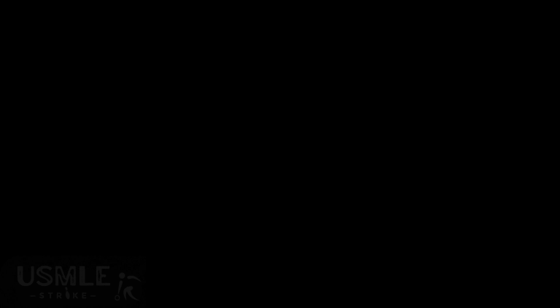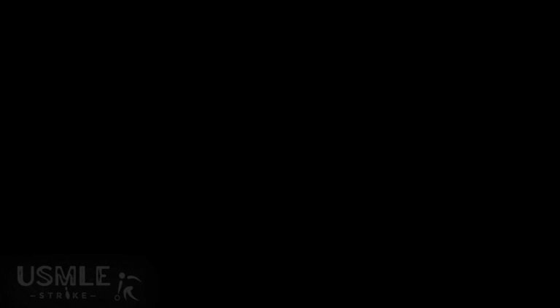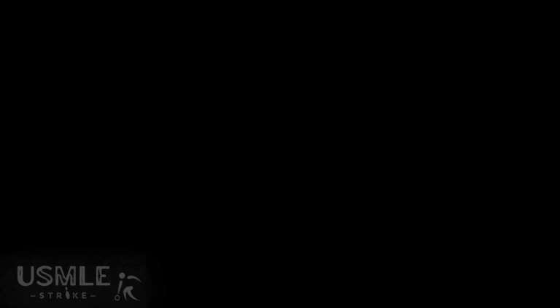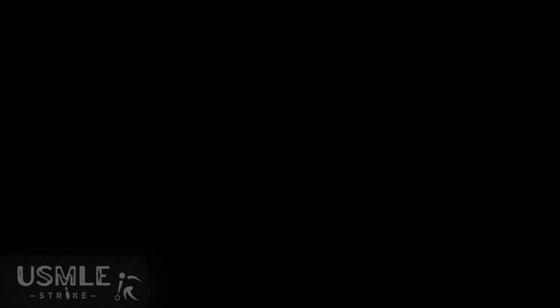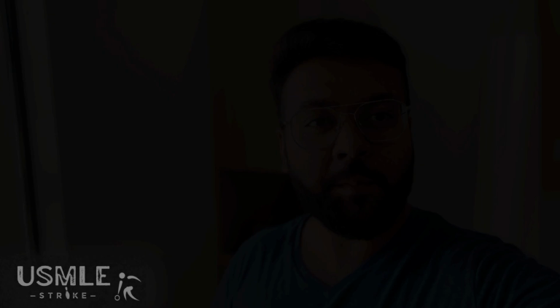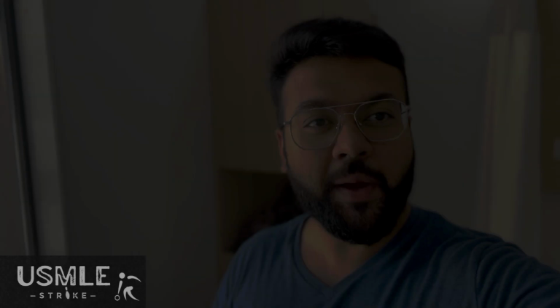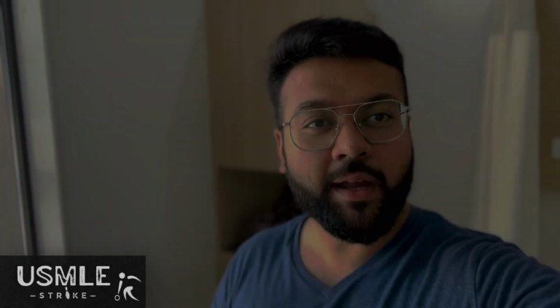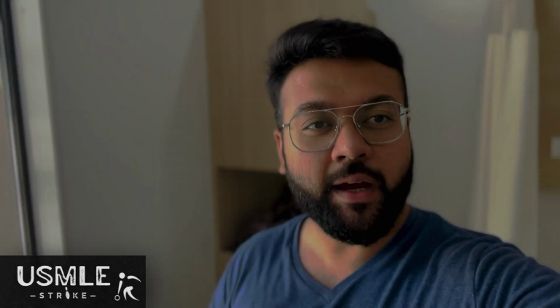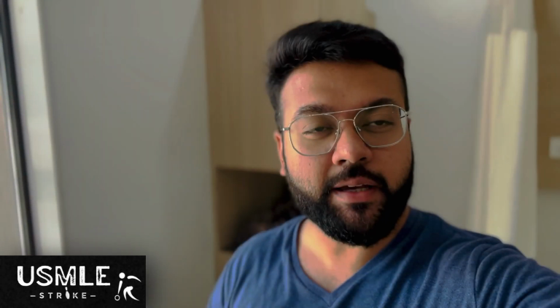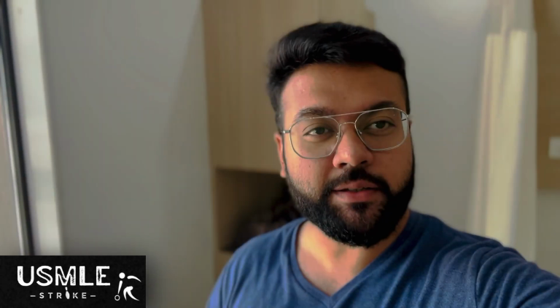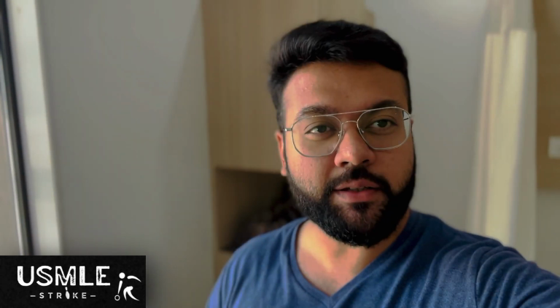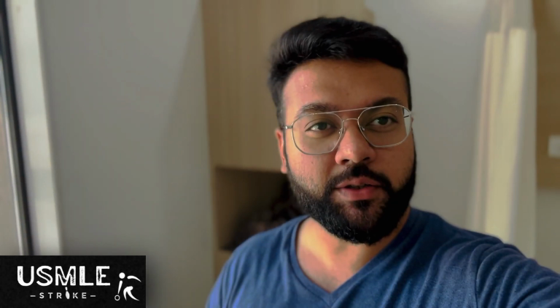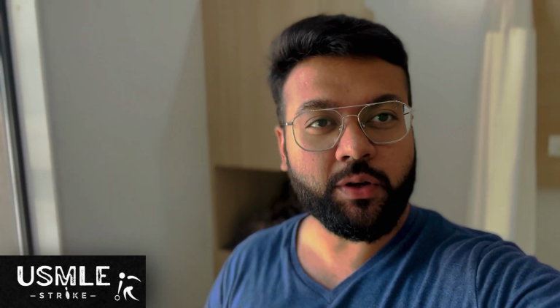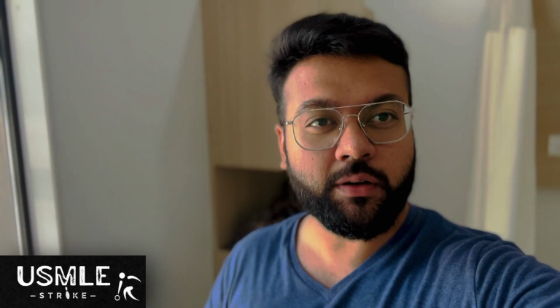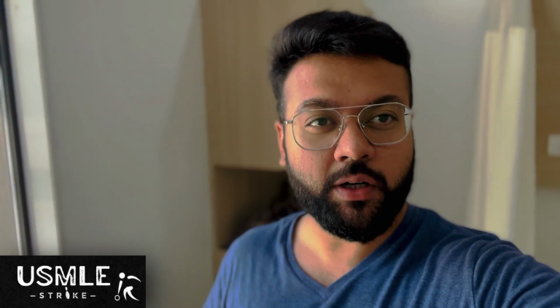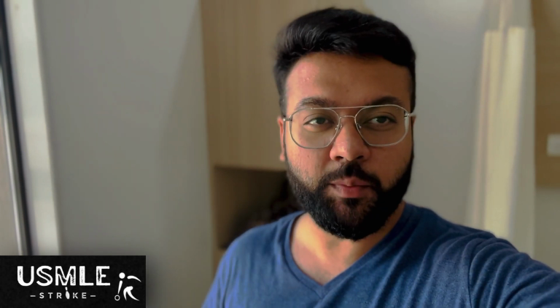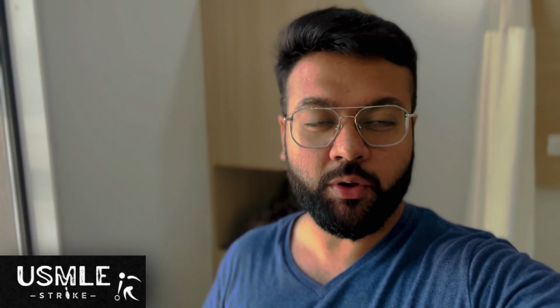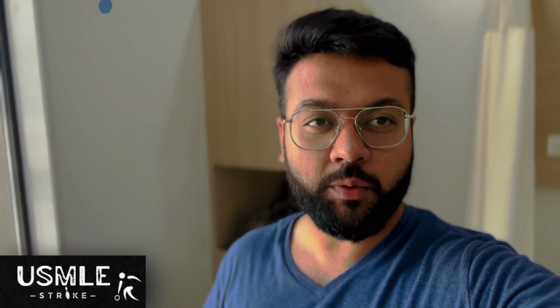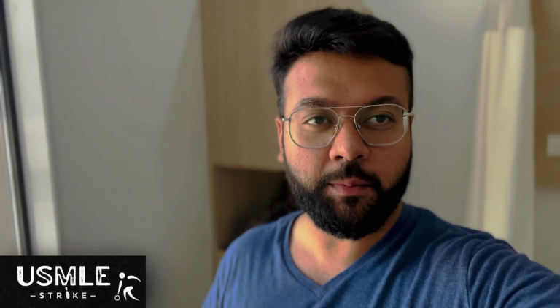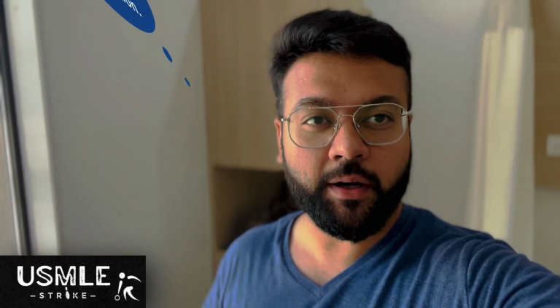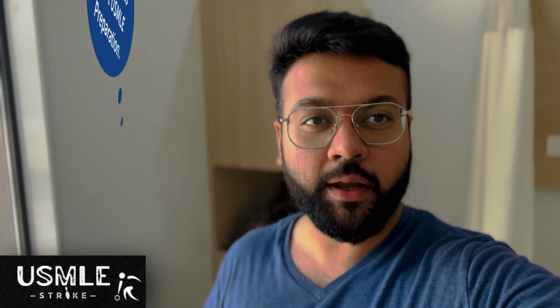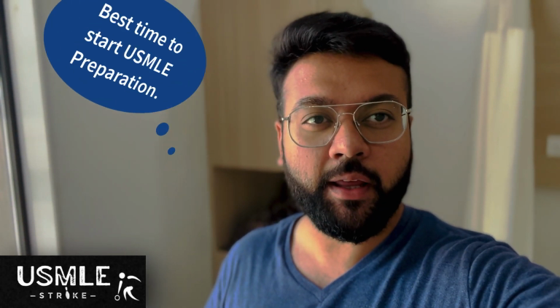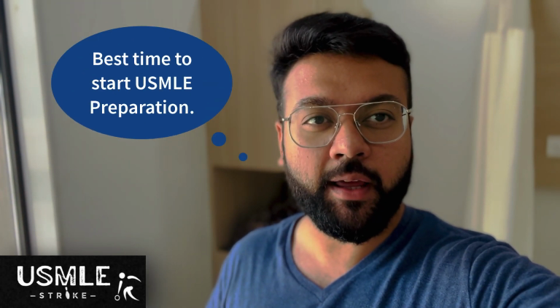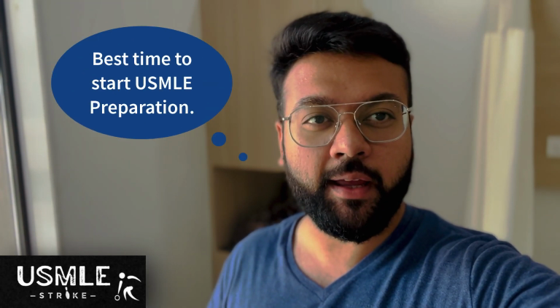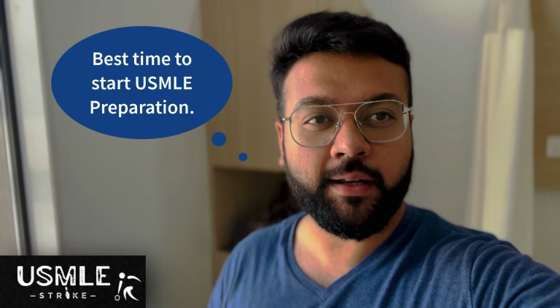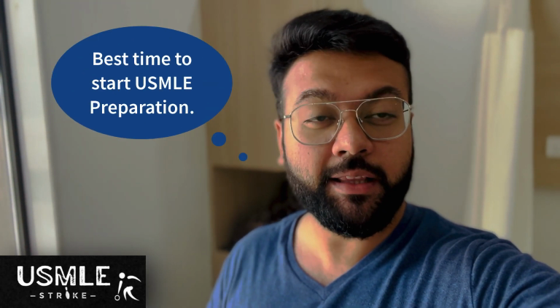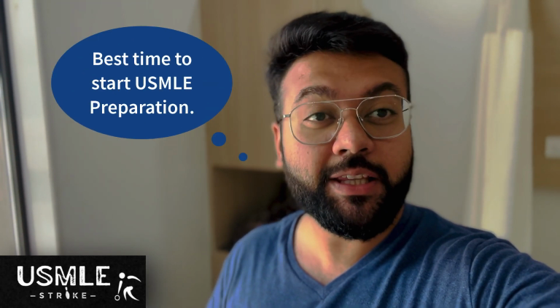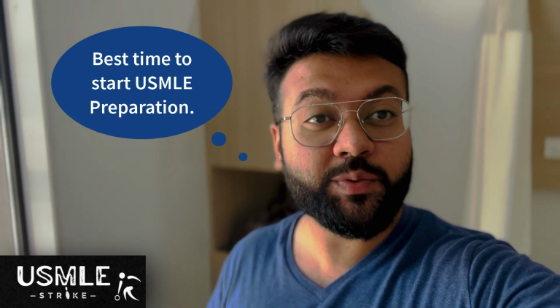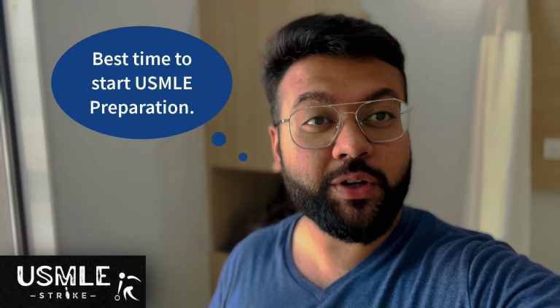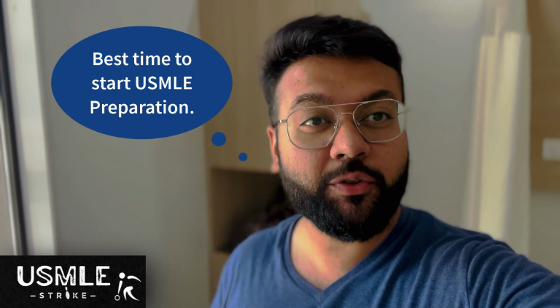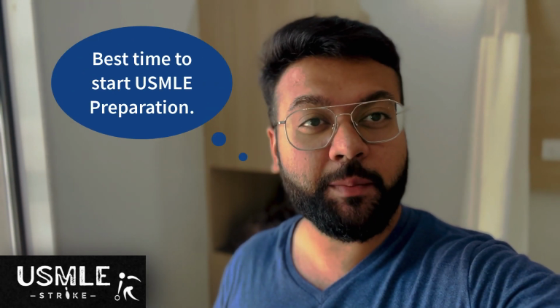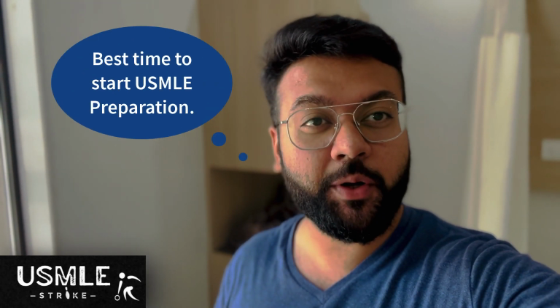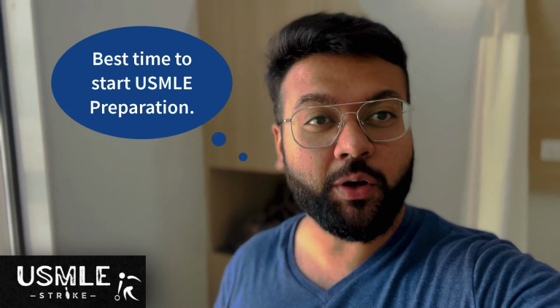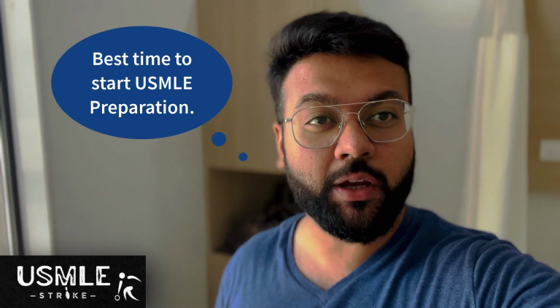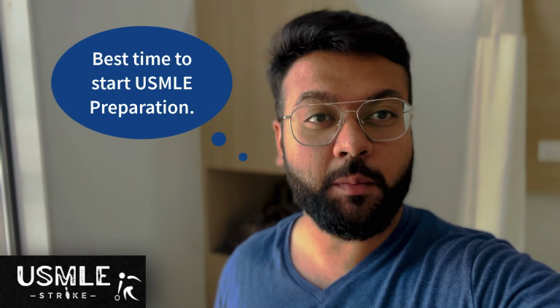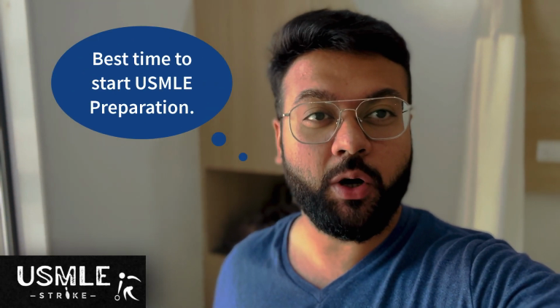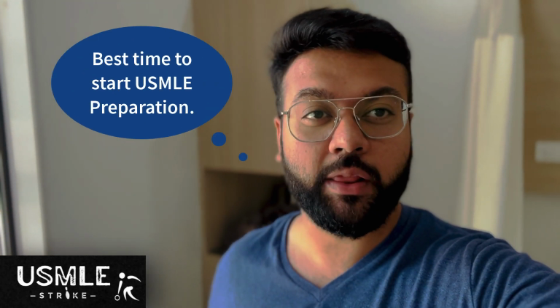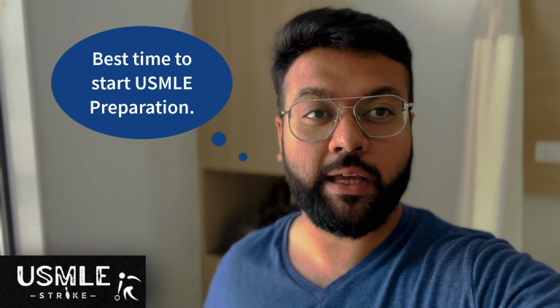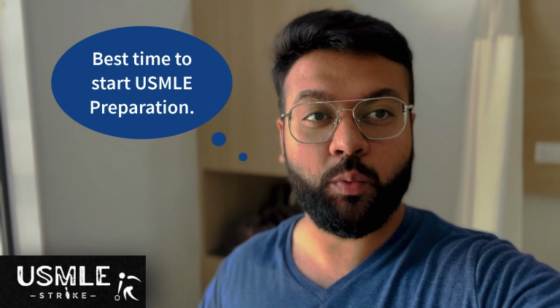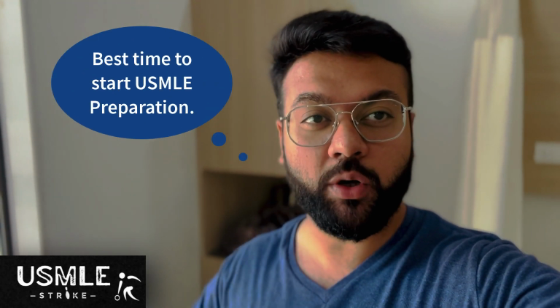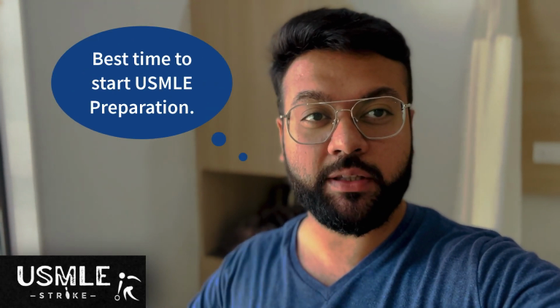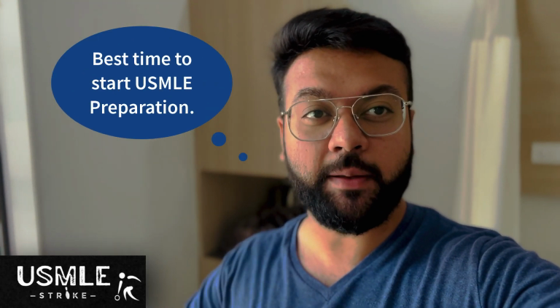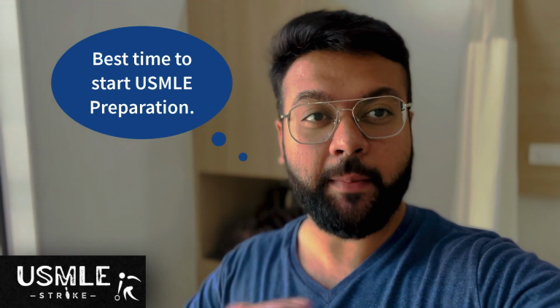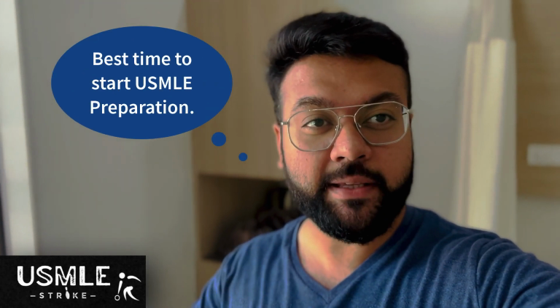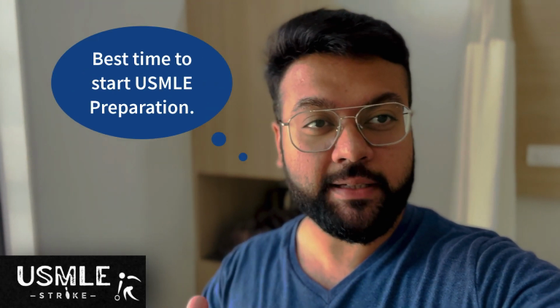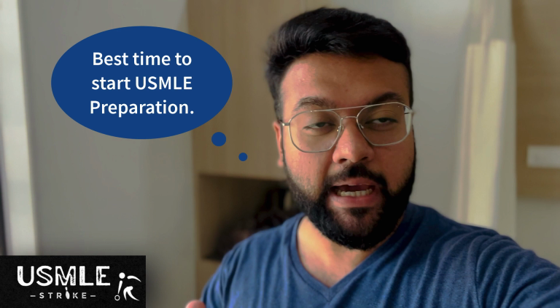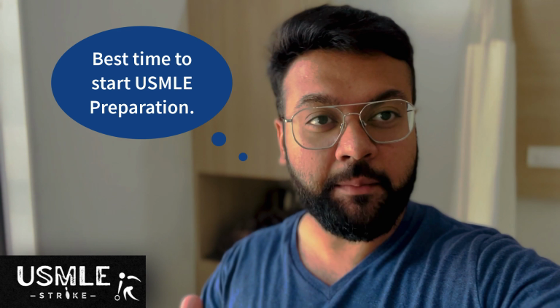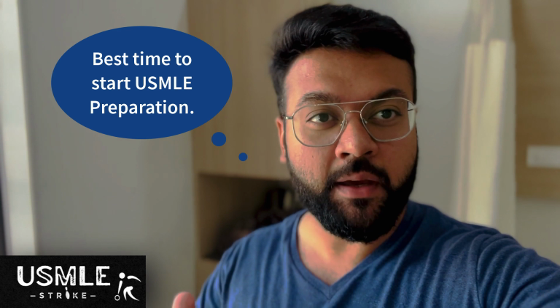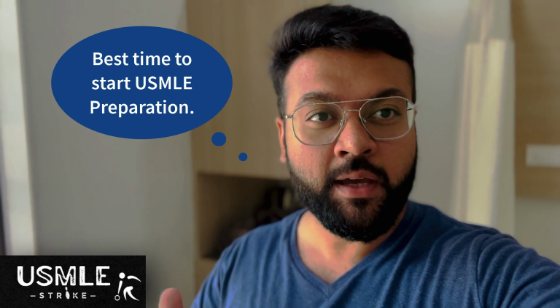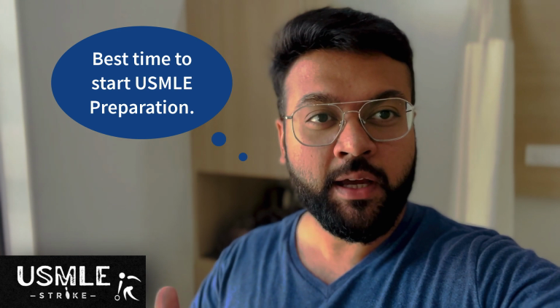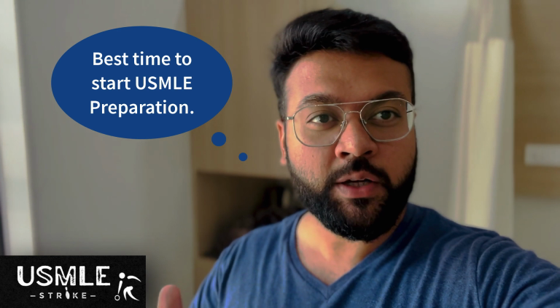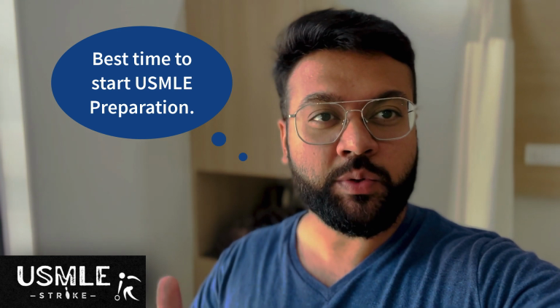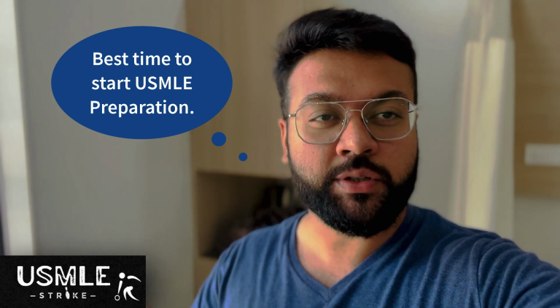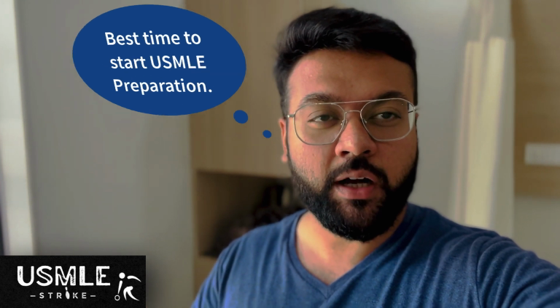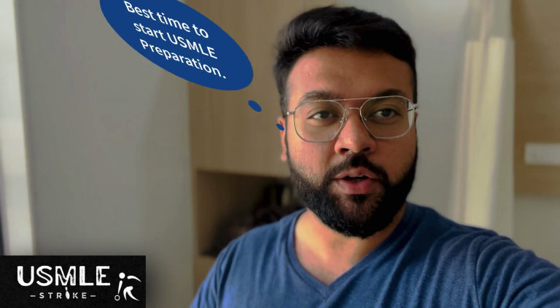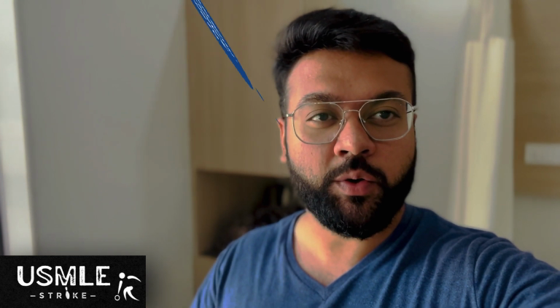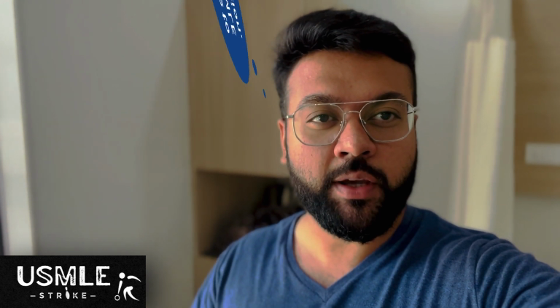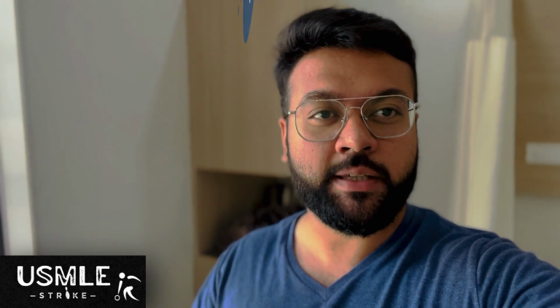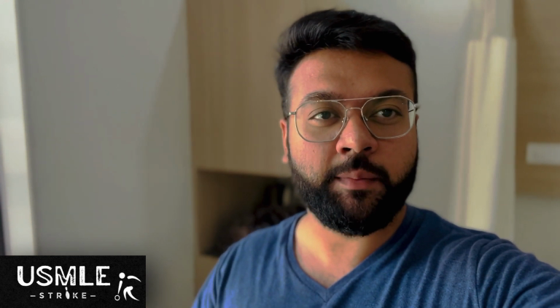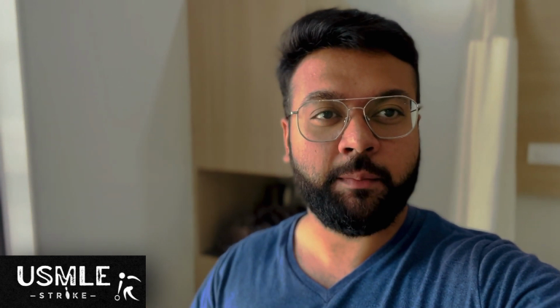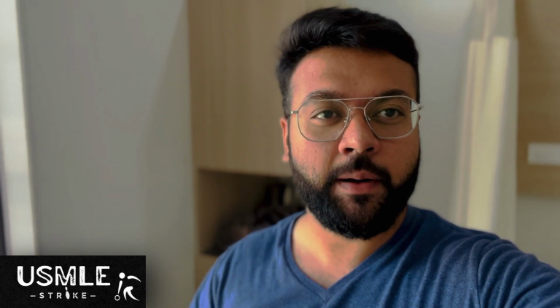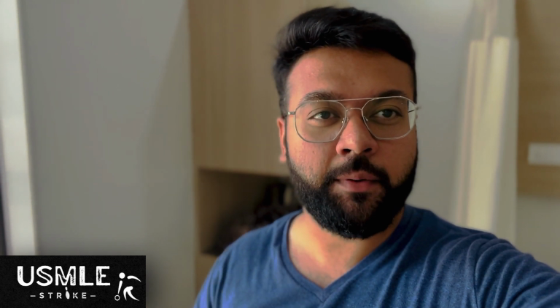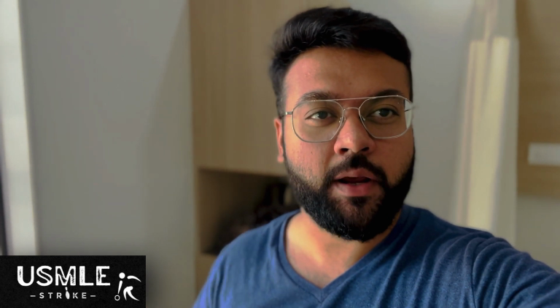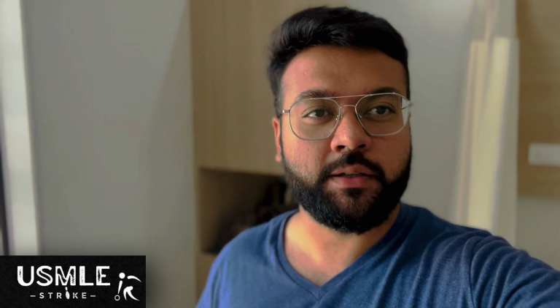Welcome back guys, this is Dr. Apura Popat again, and in this video we'll be talking about what's the best time to start your USMLE preparation.